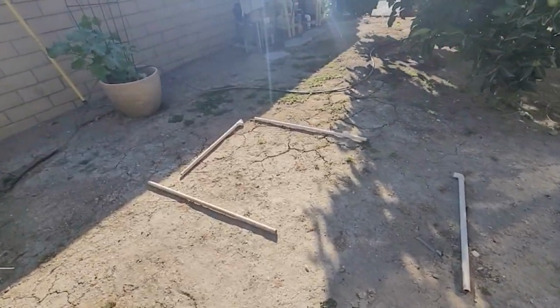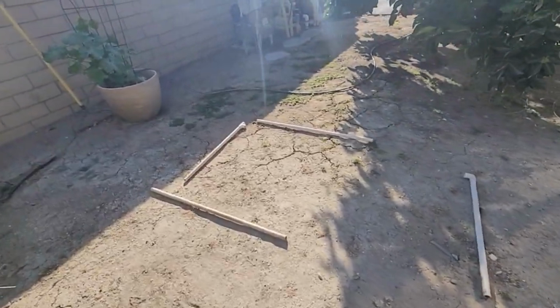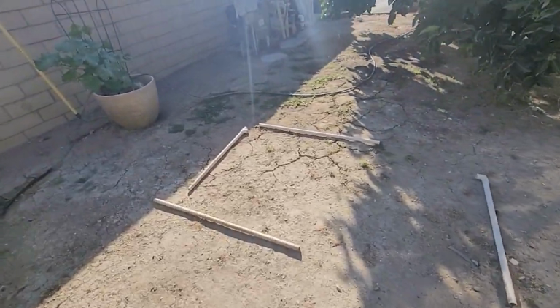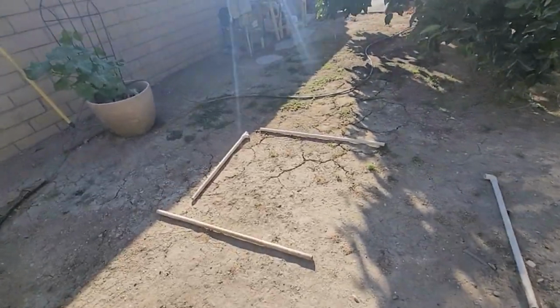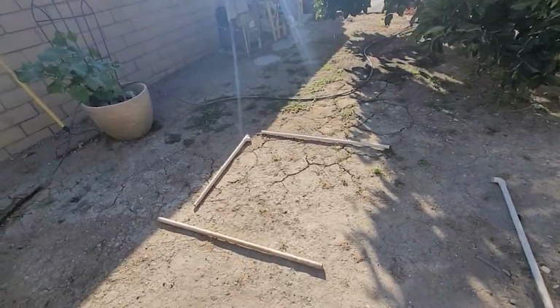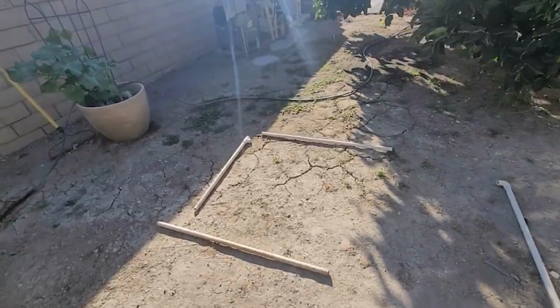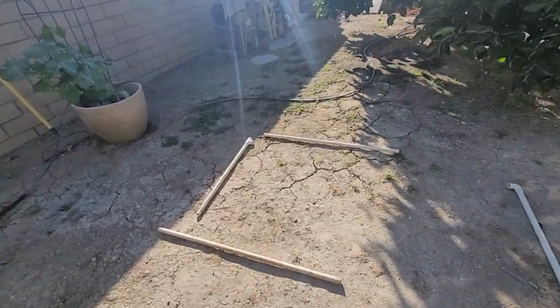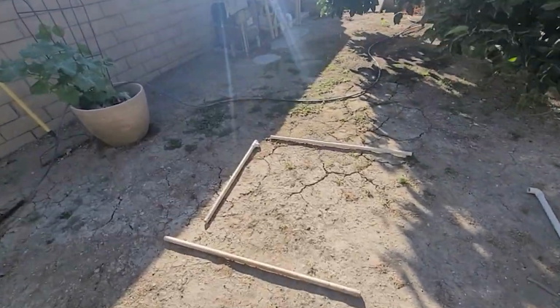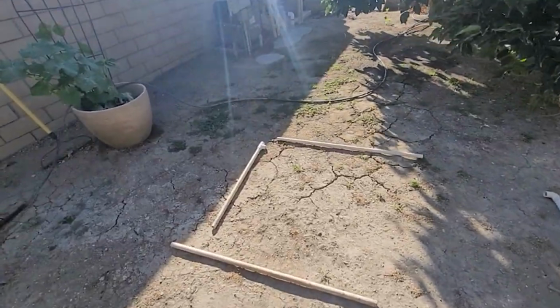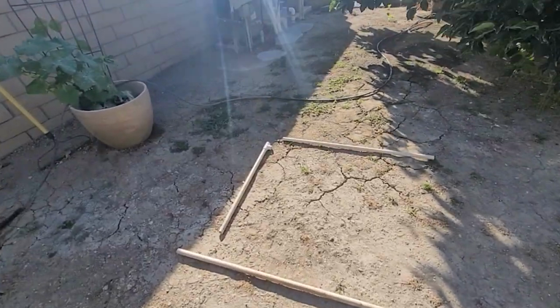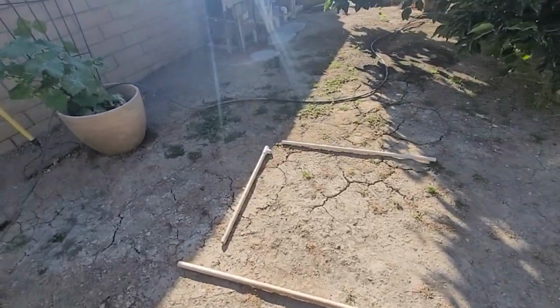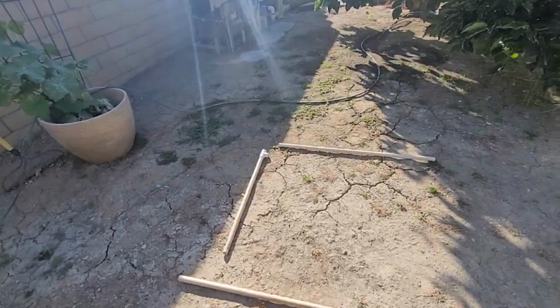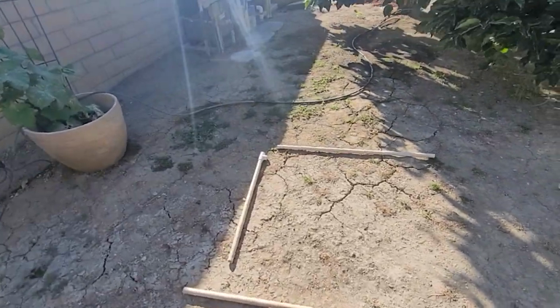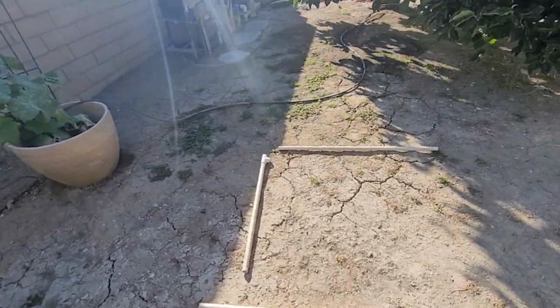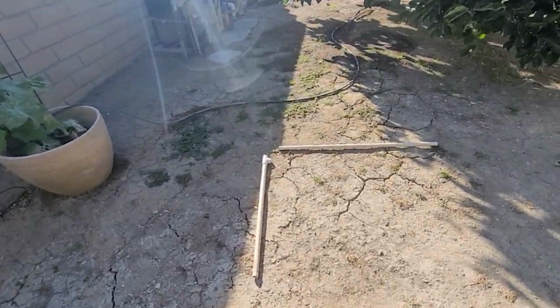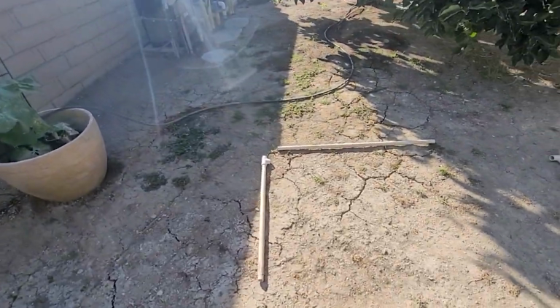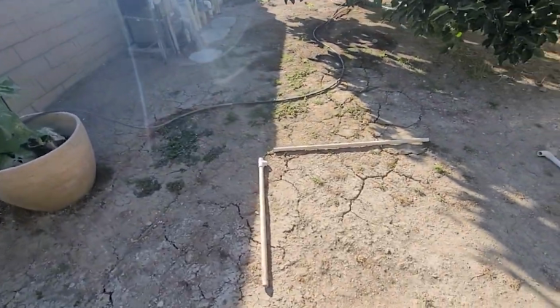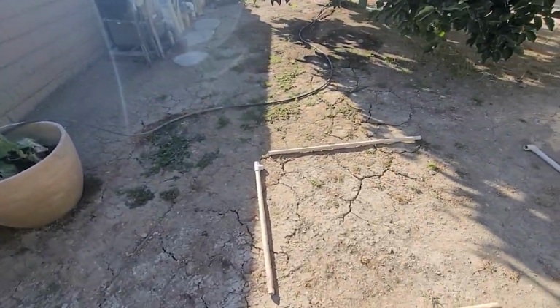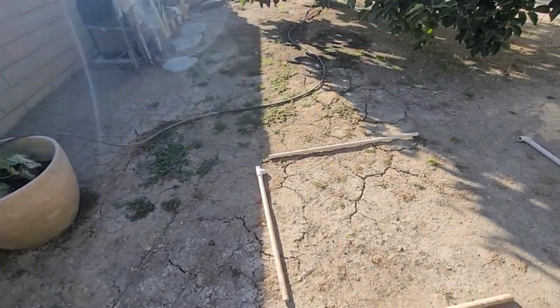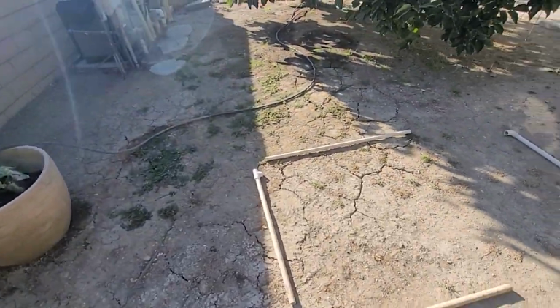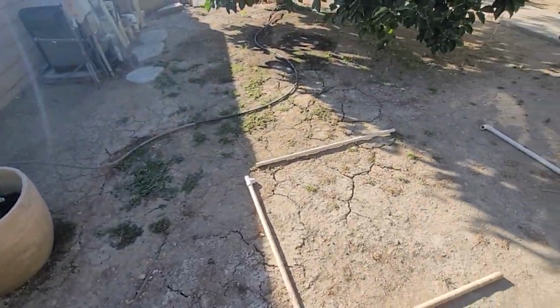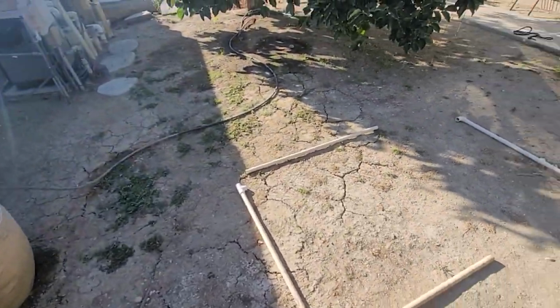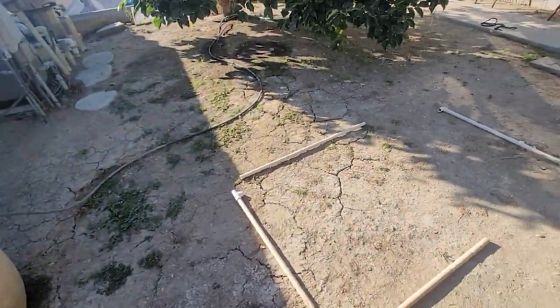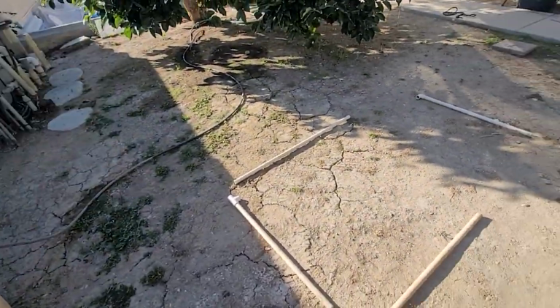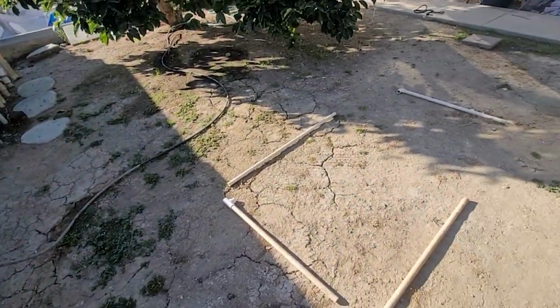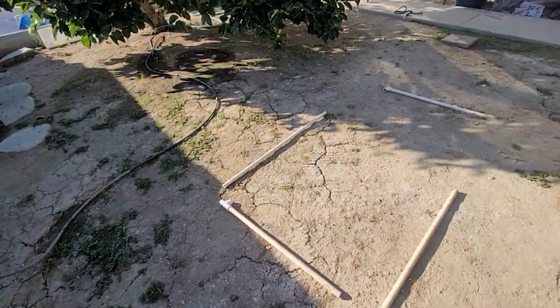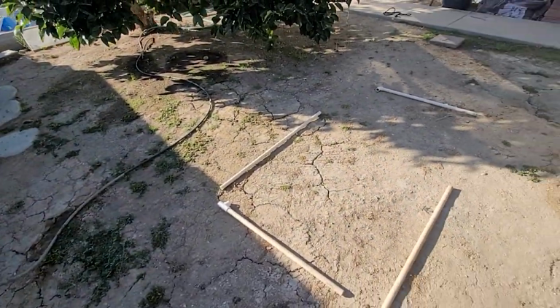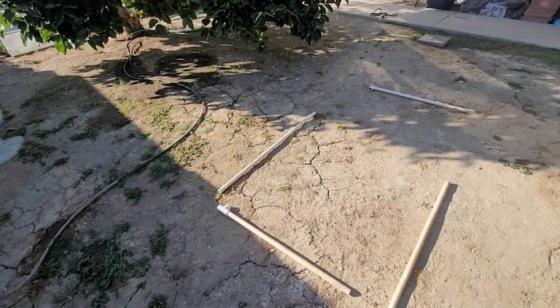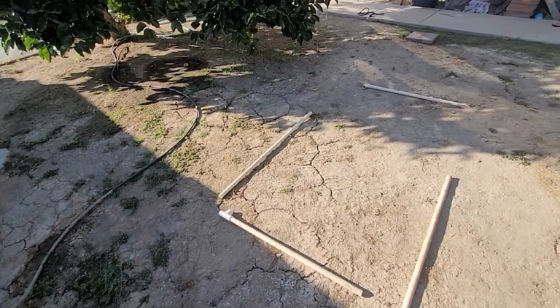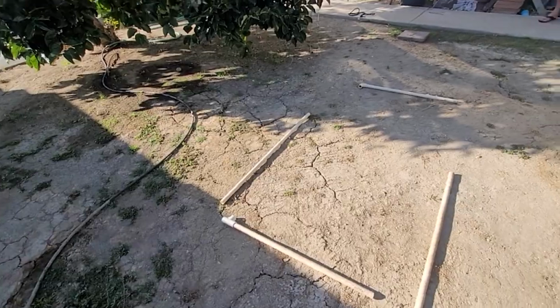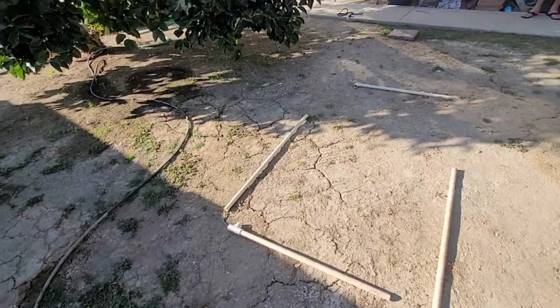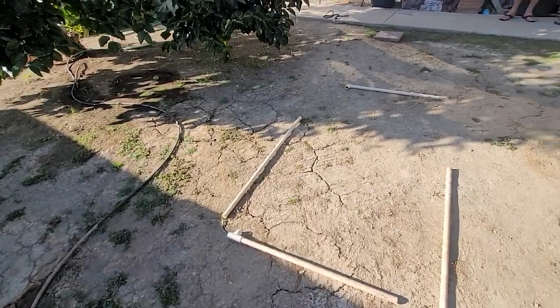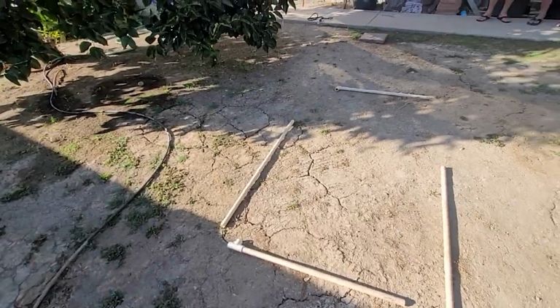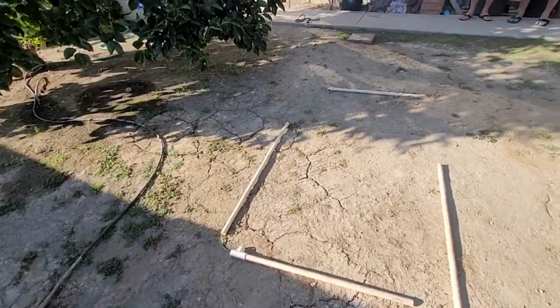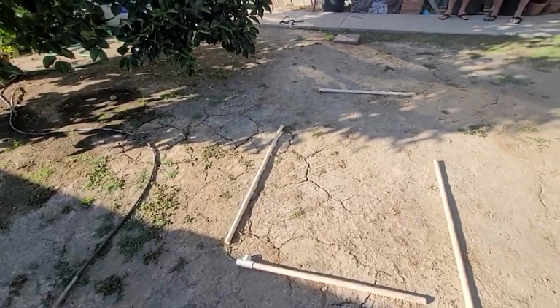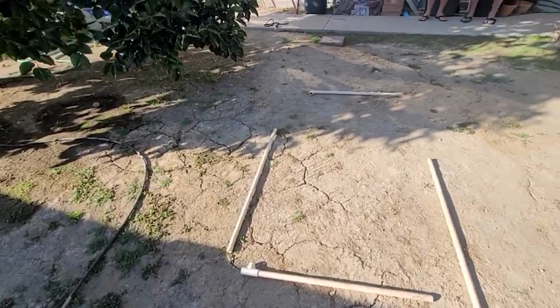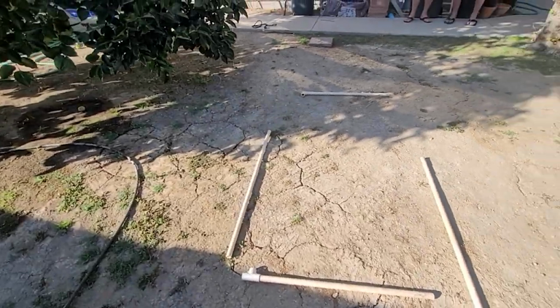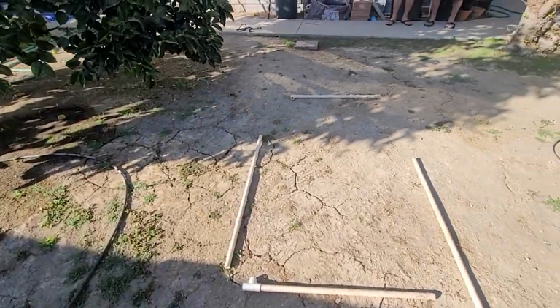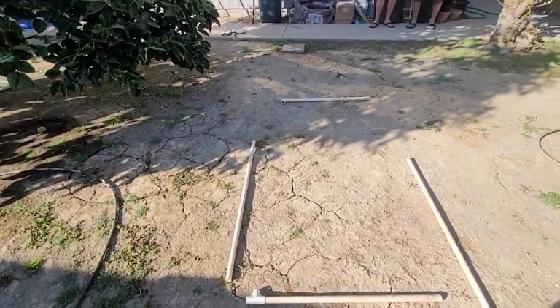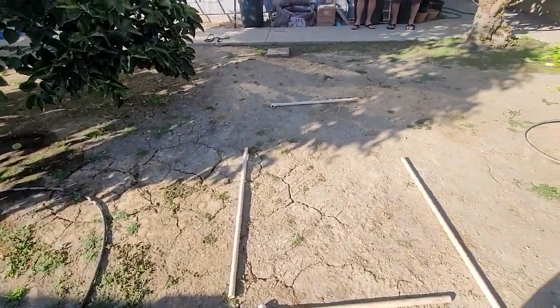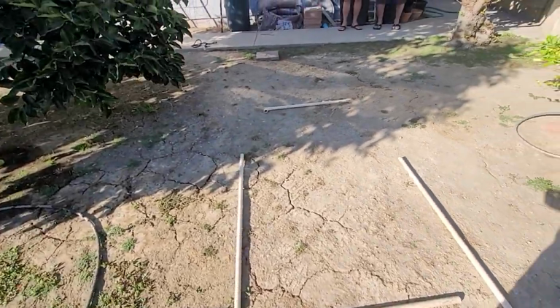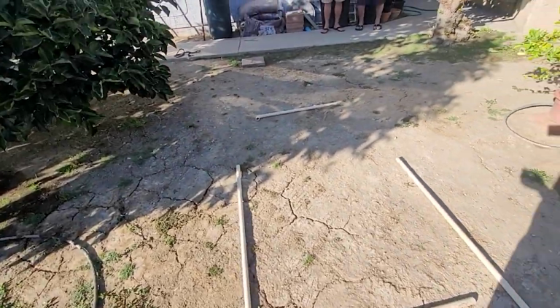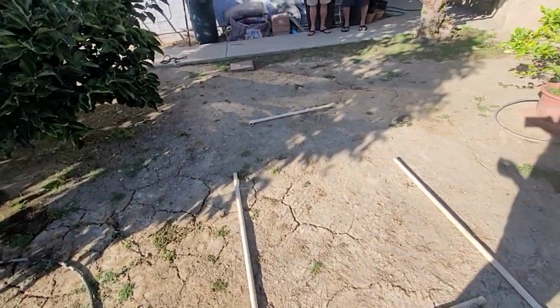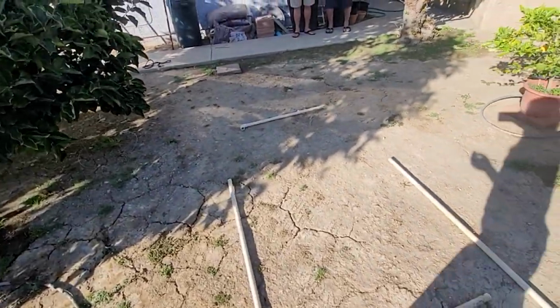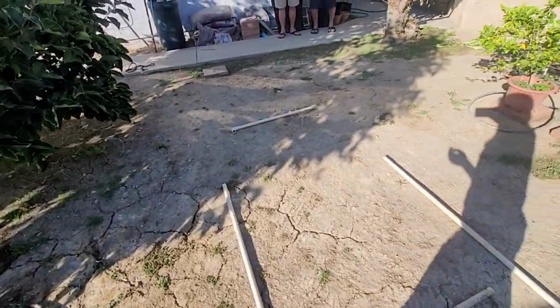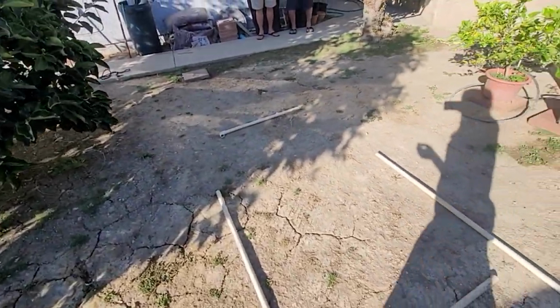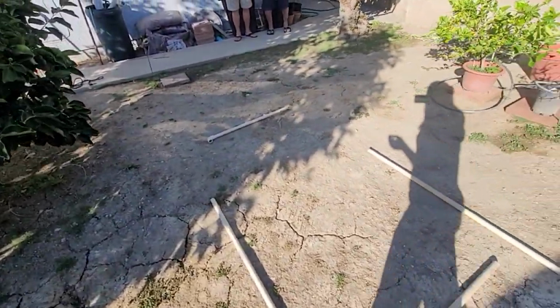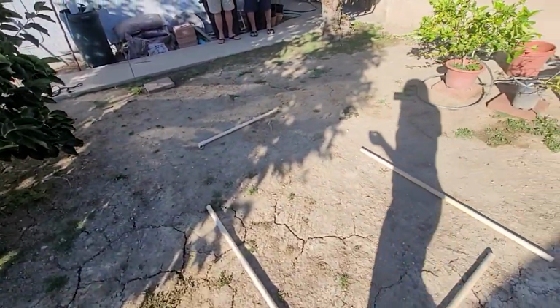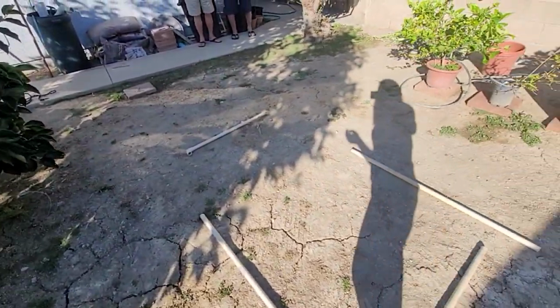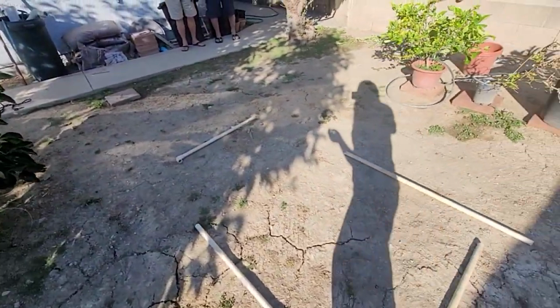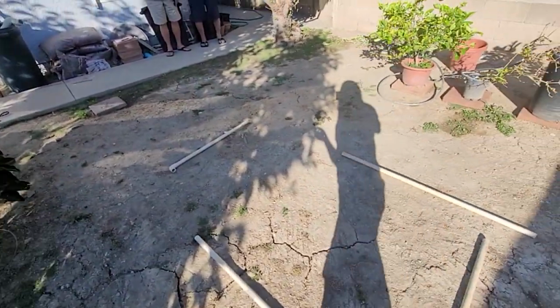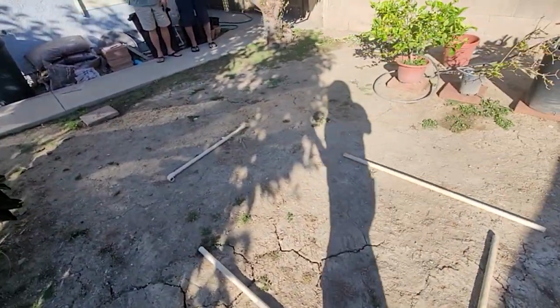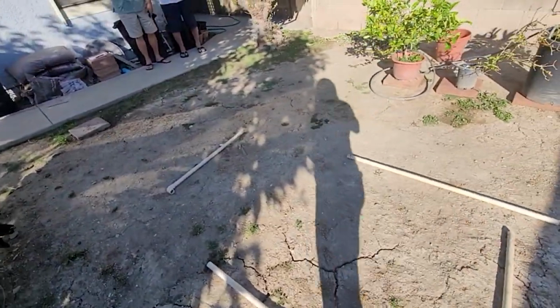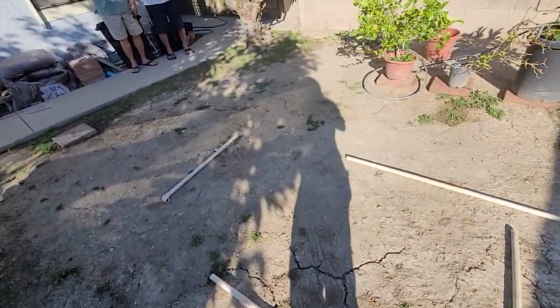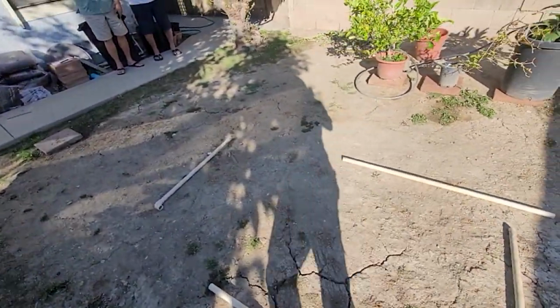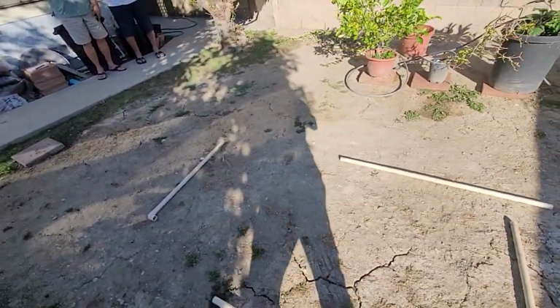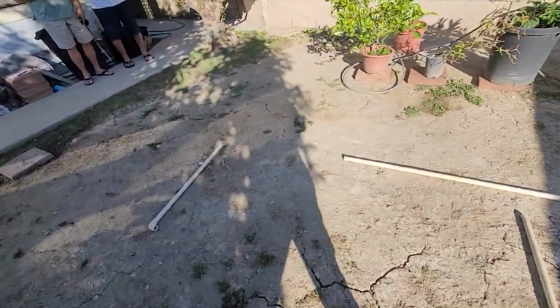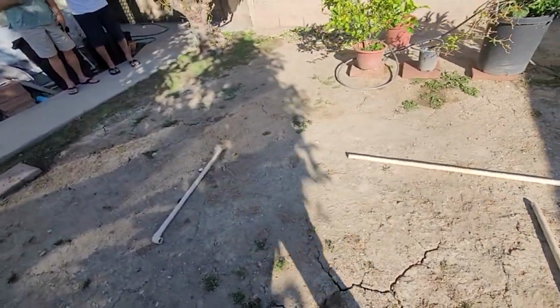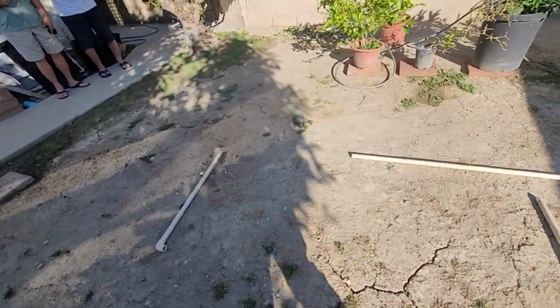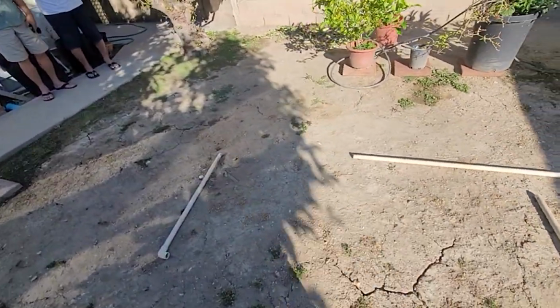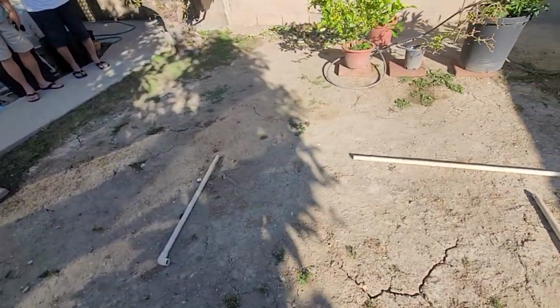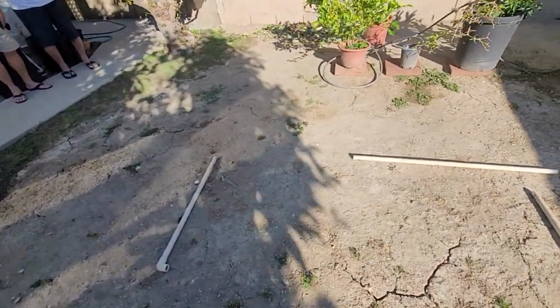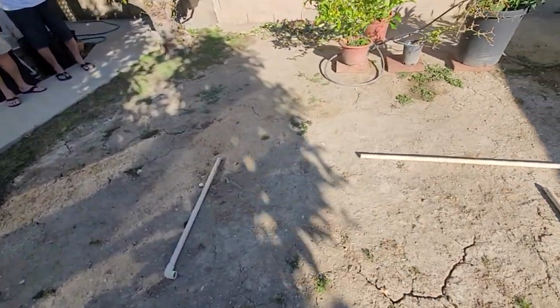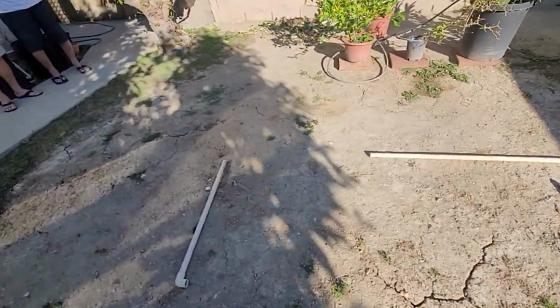I took some dimensions while I was there along with some photos and videos of the existing condition, then went home to sketch up some ideas.